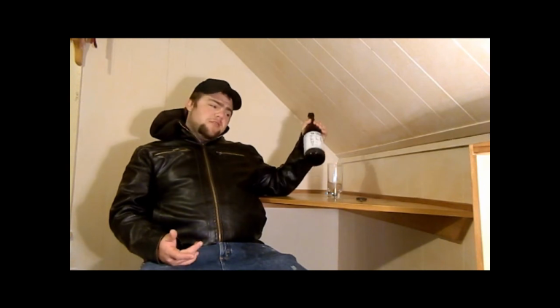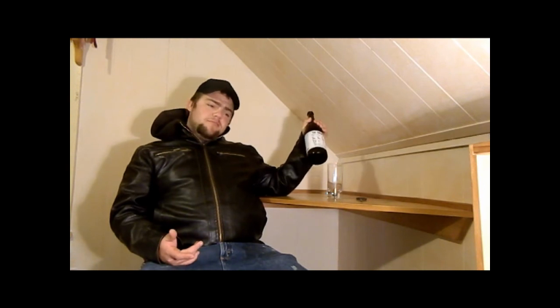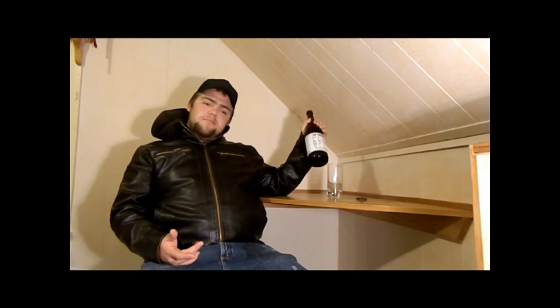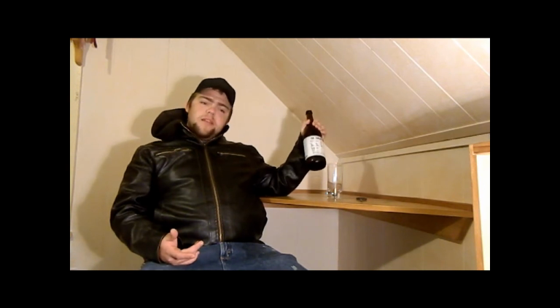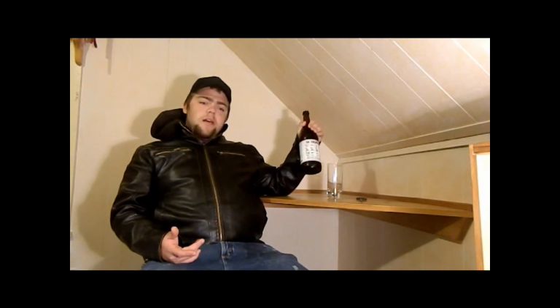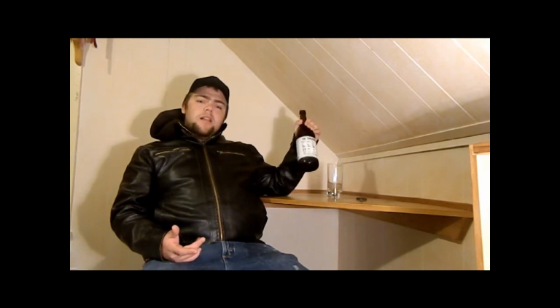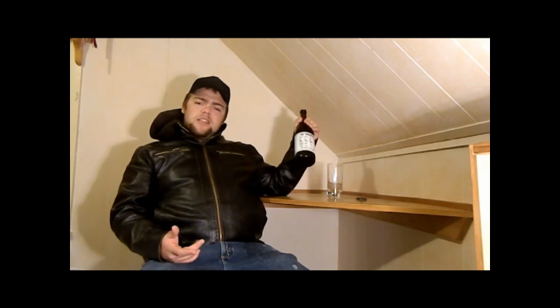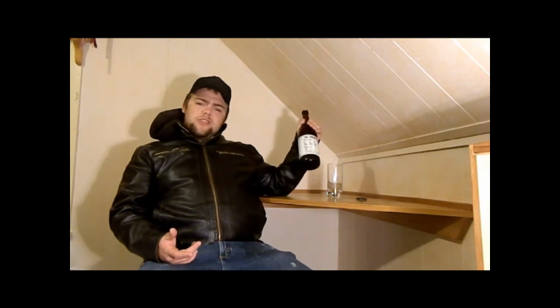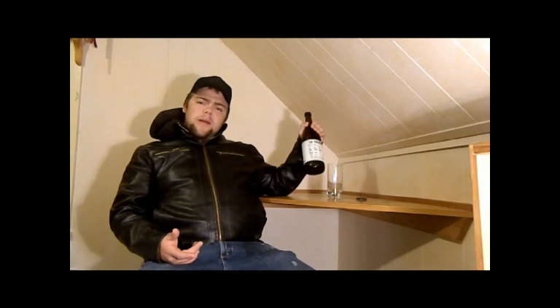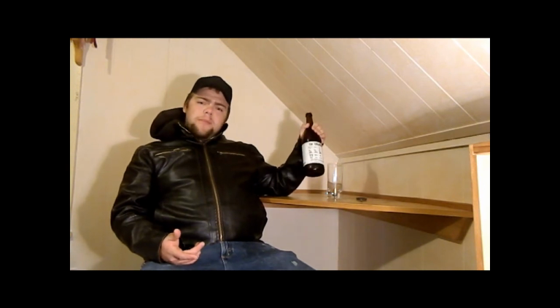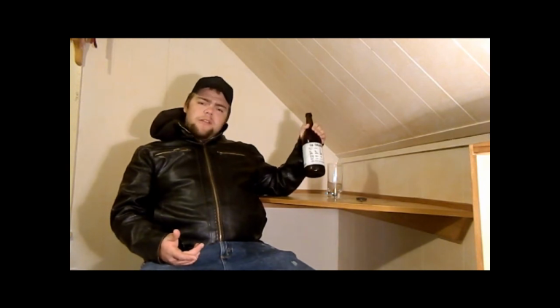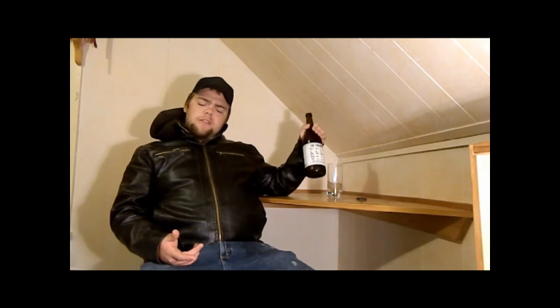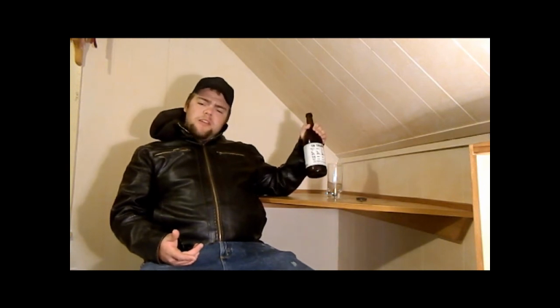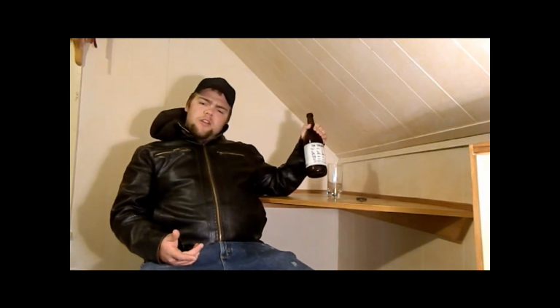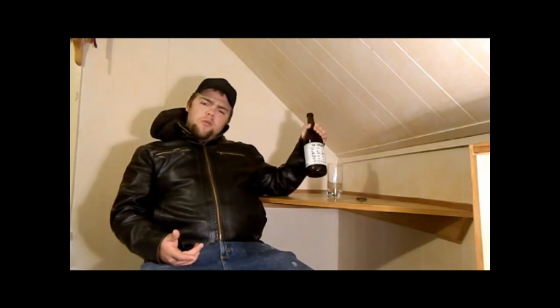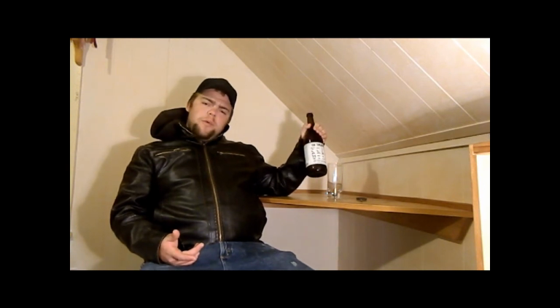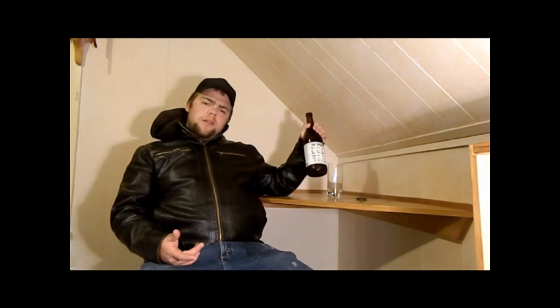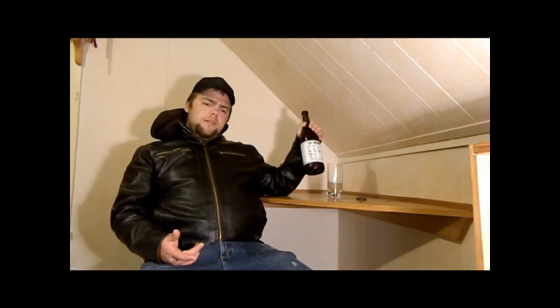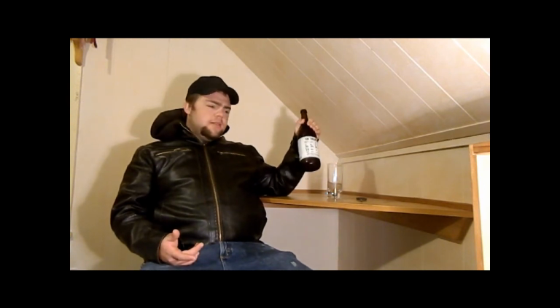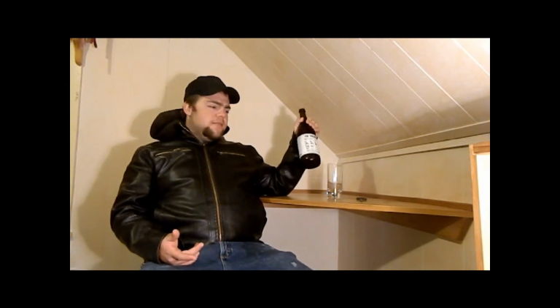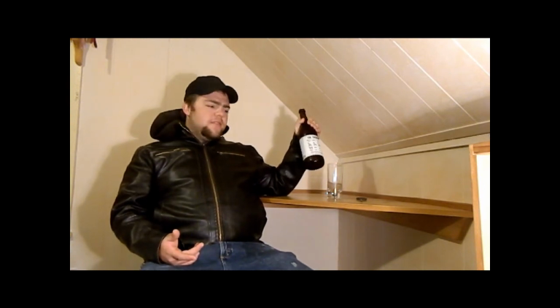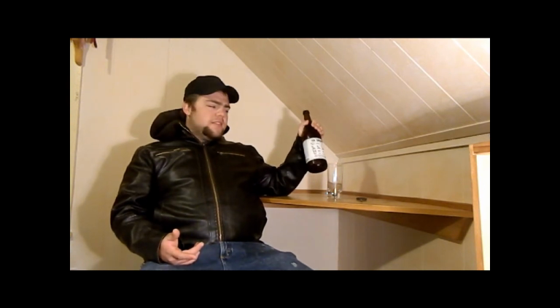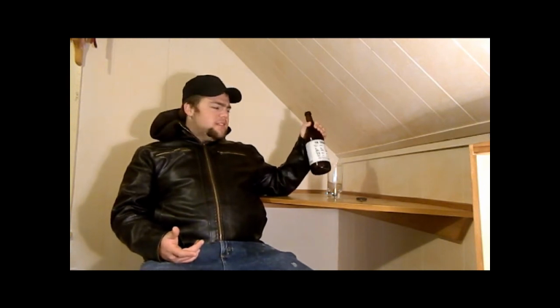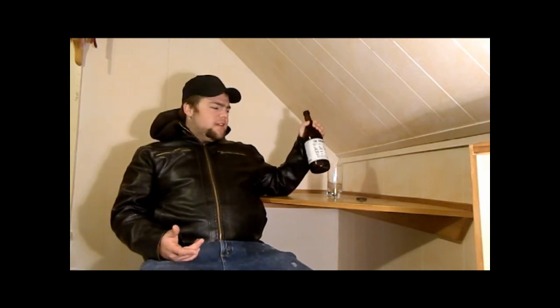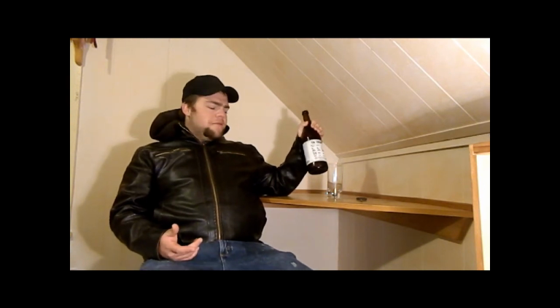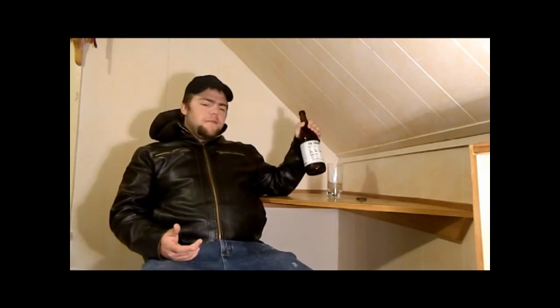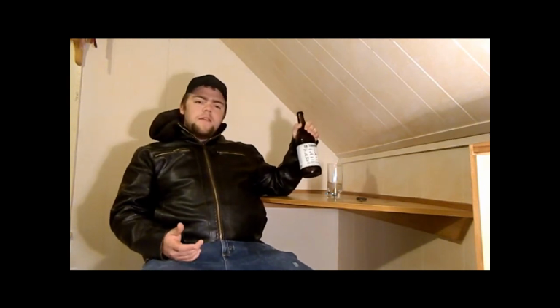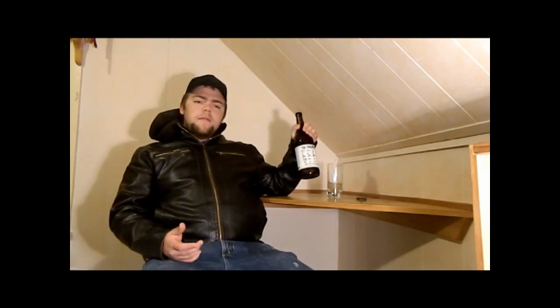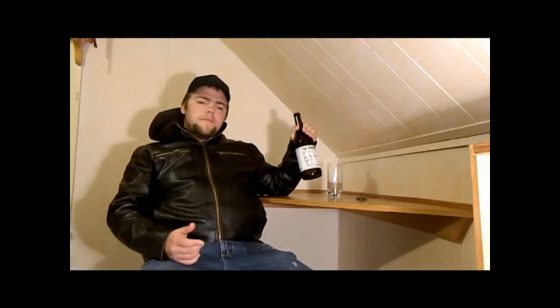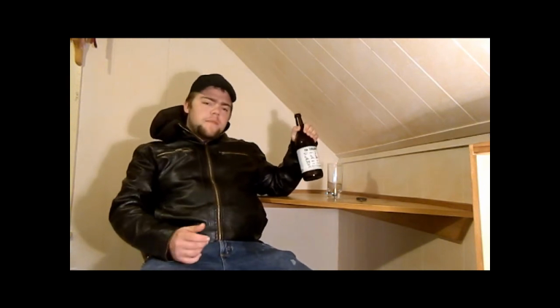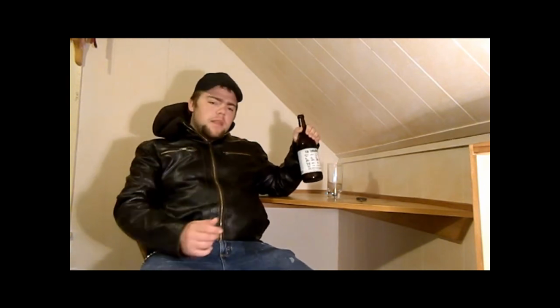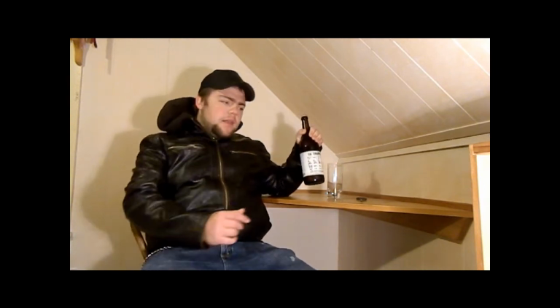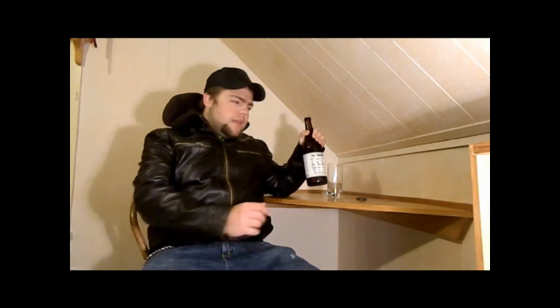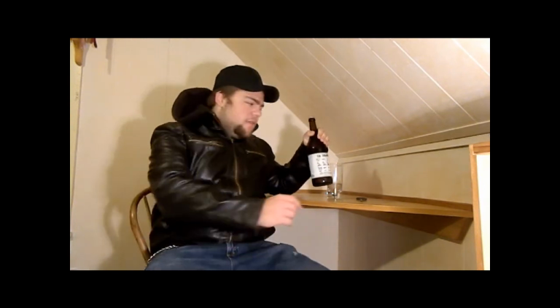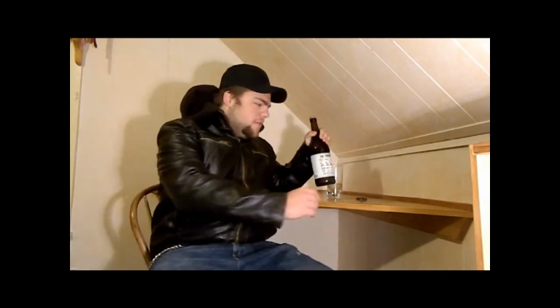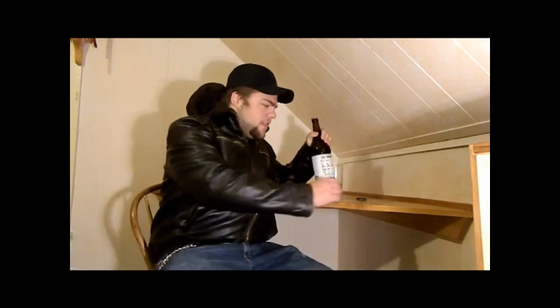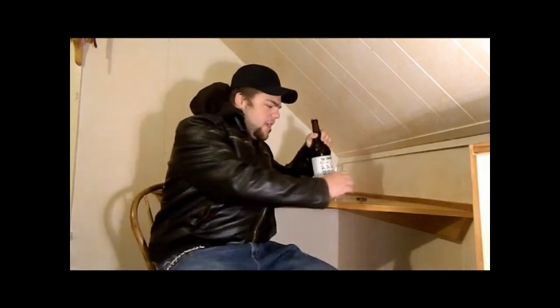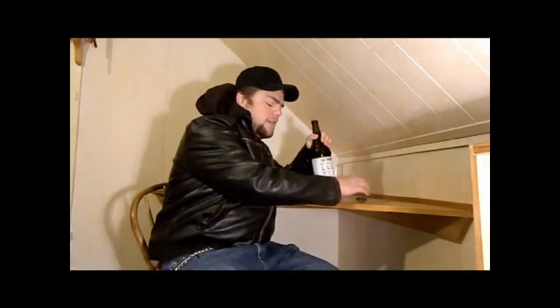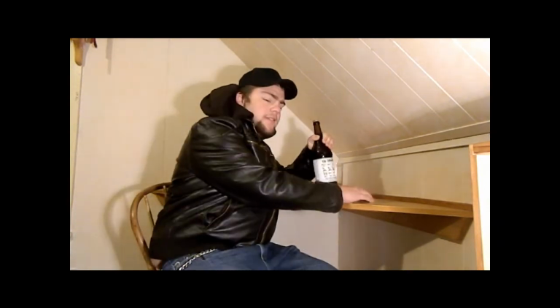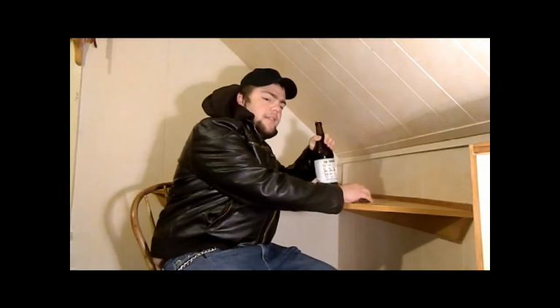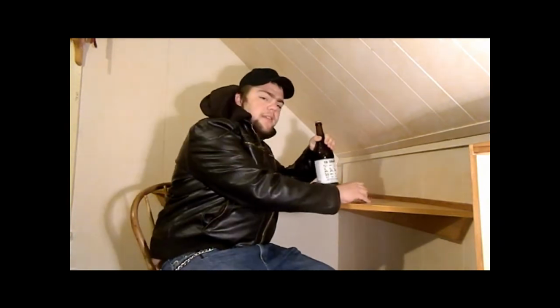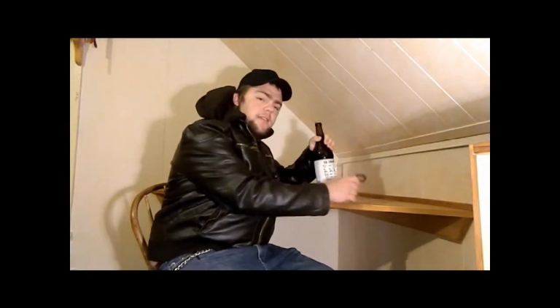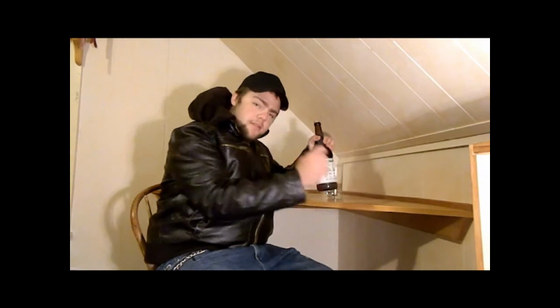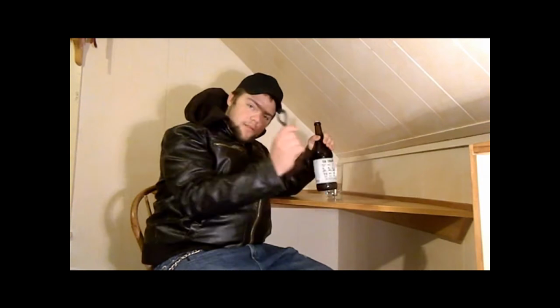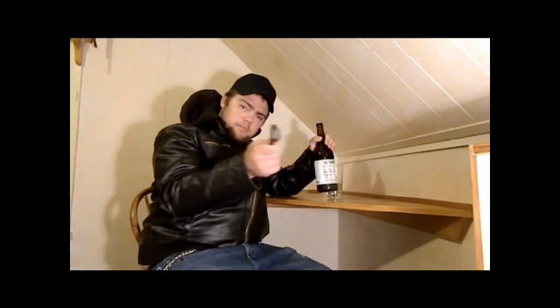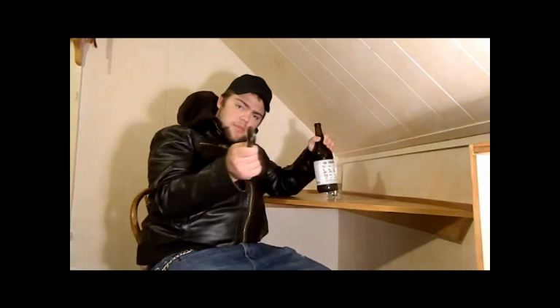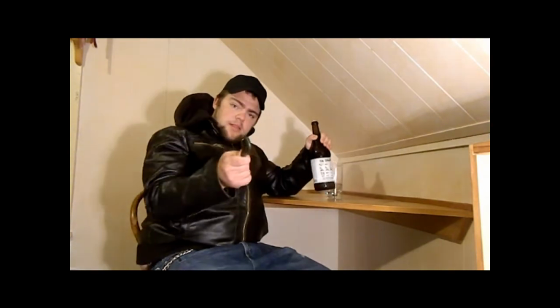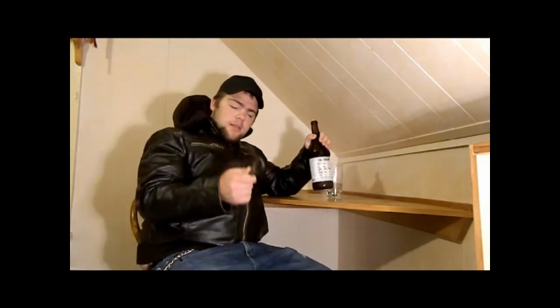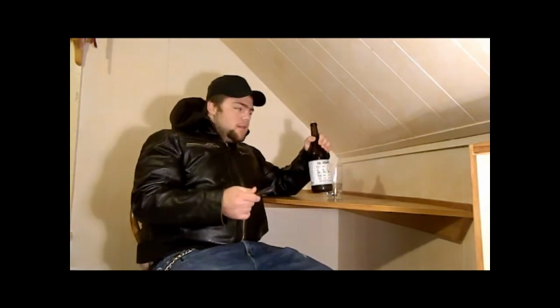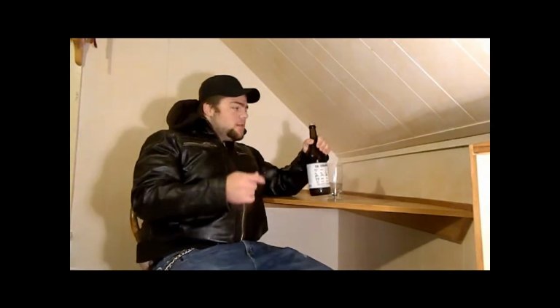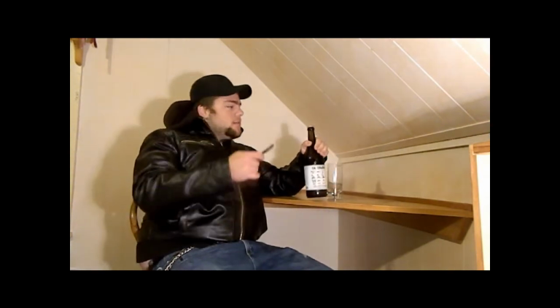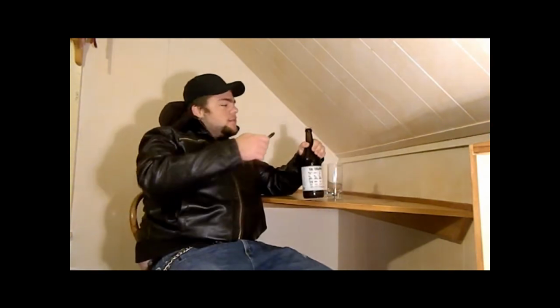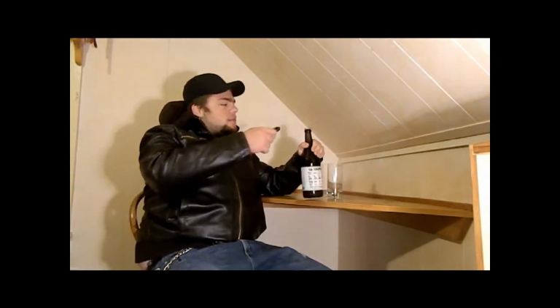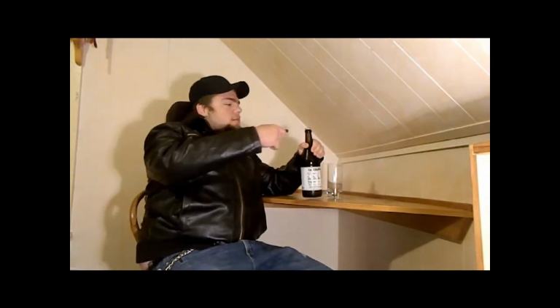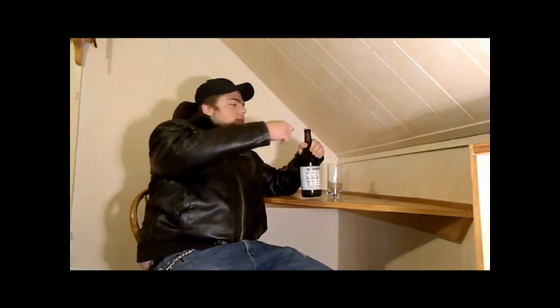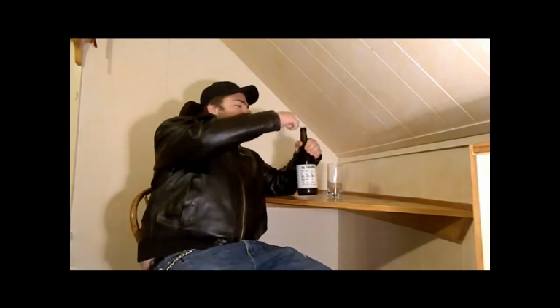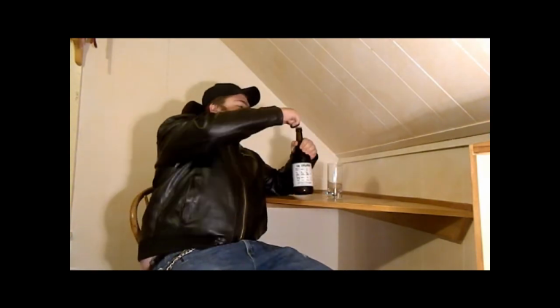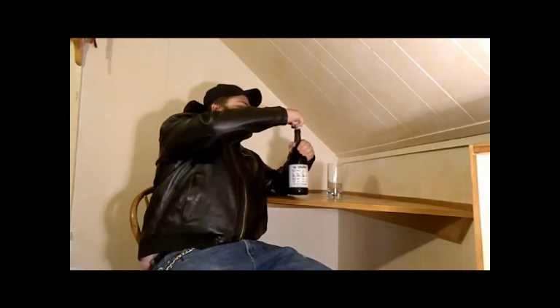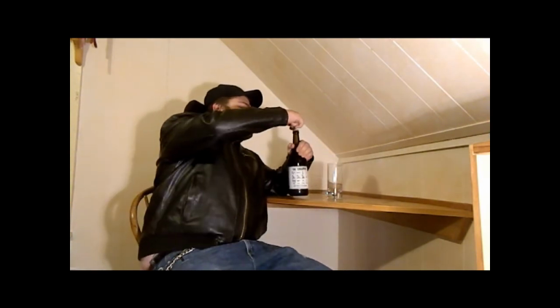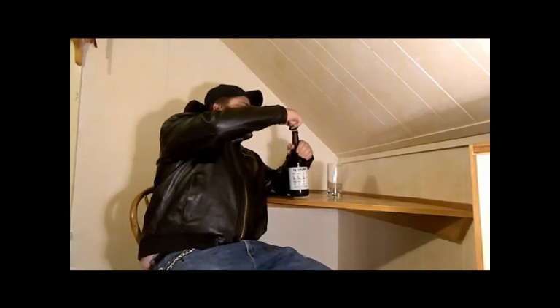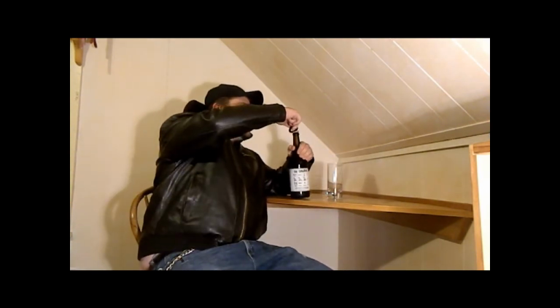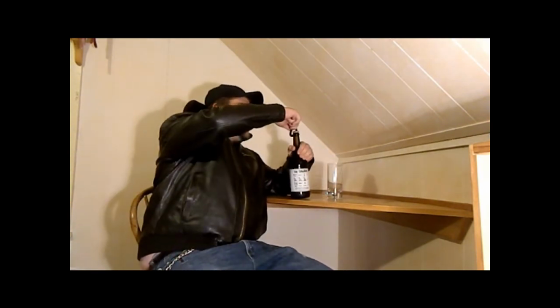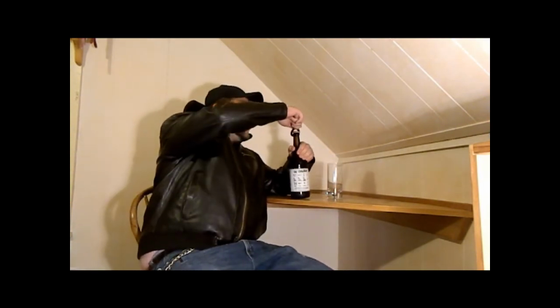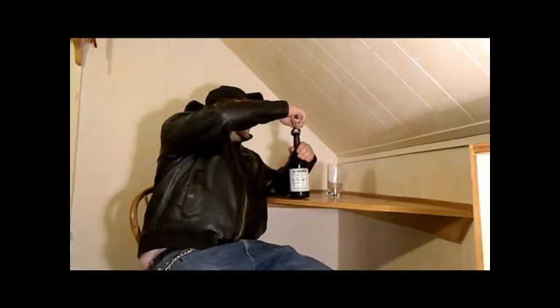So let's crack it open, give it a sniff, give it a taste. Let's see what she's like.